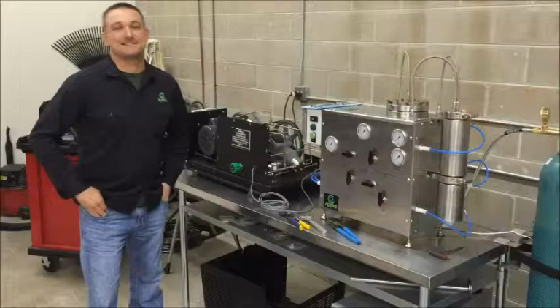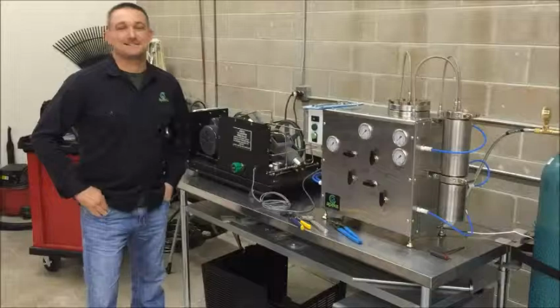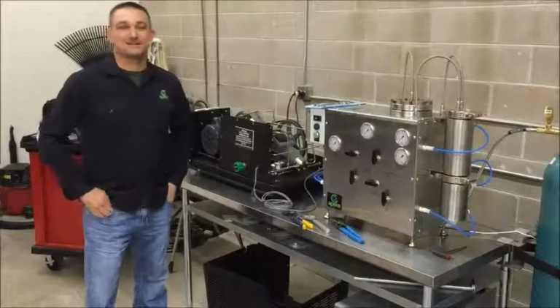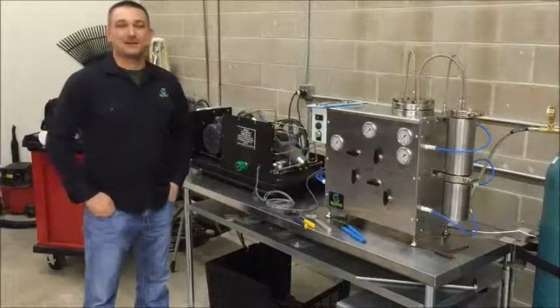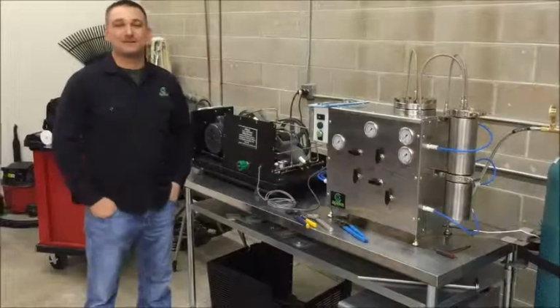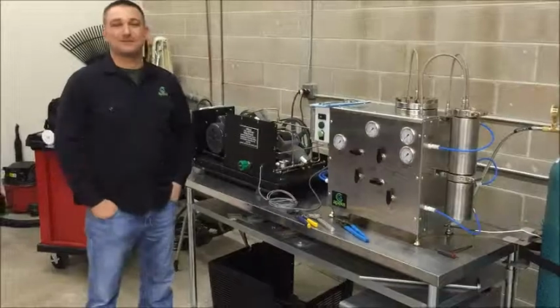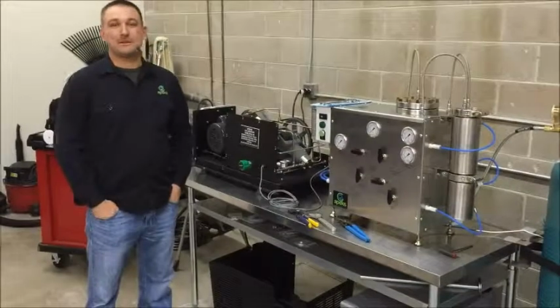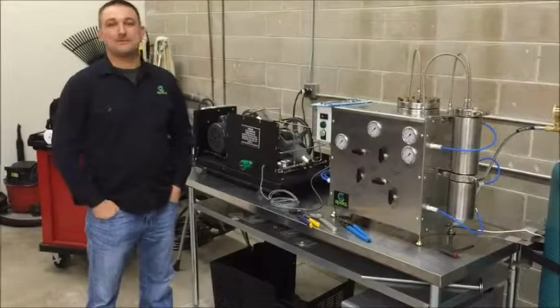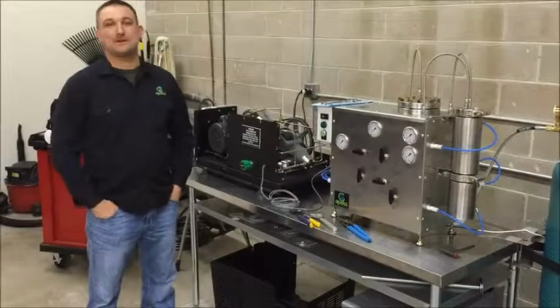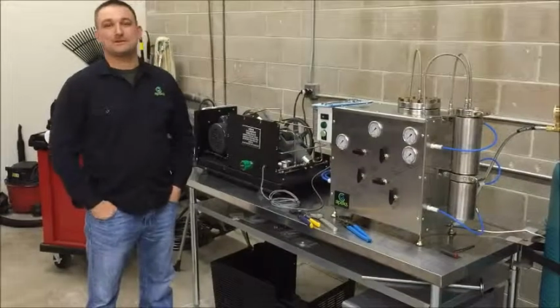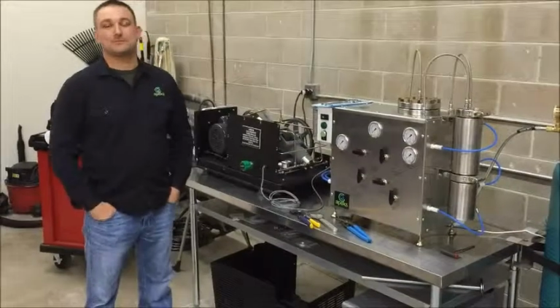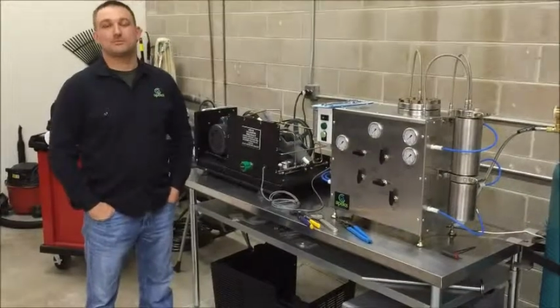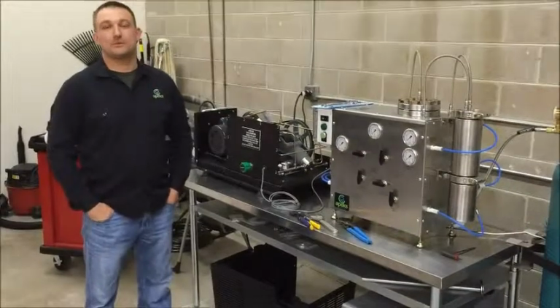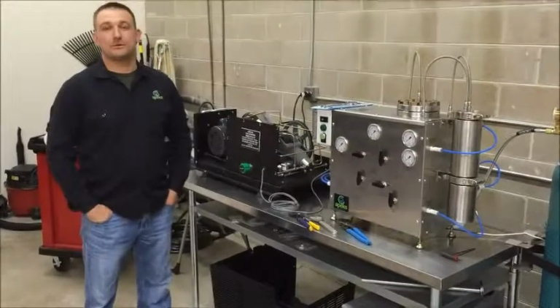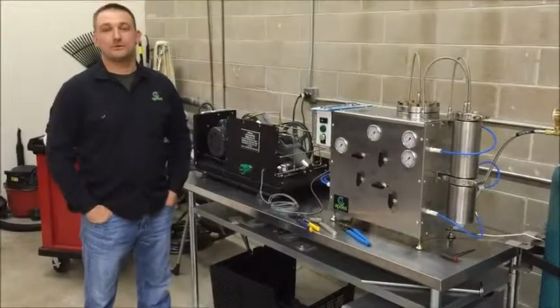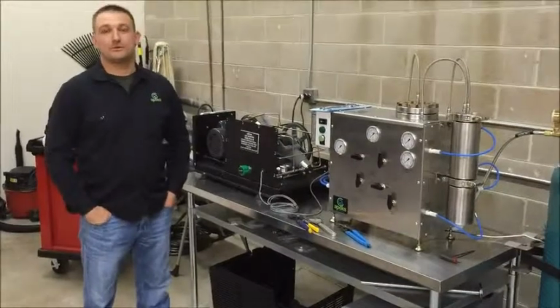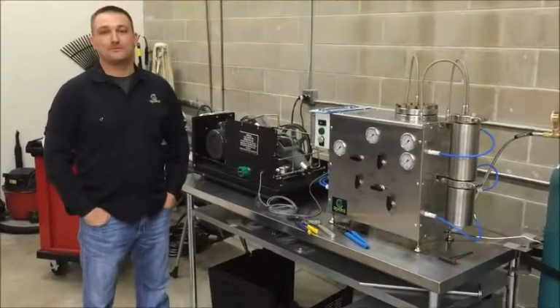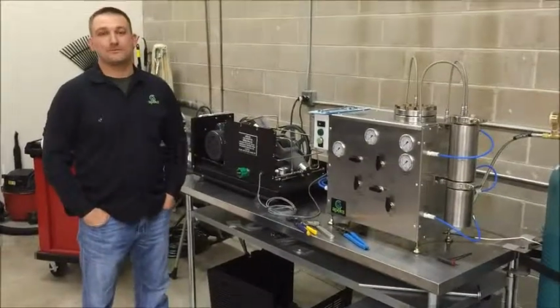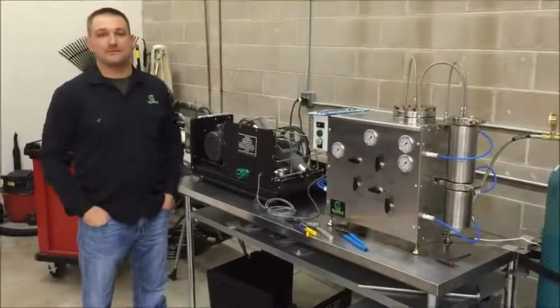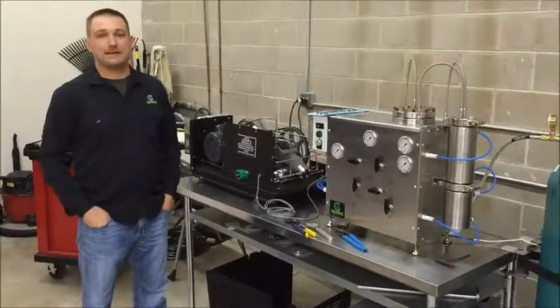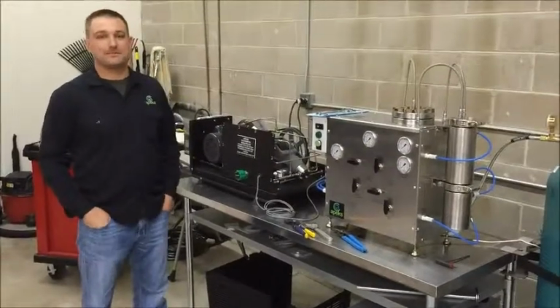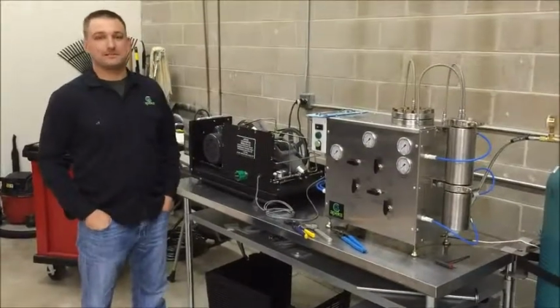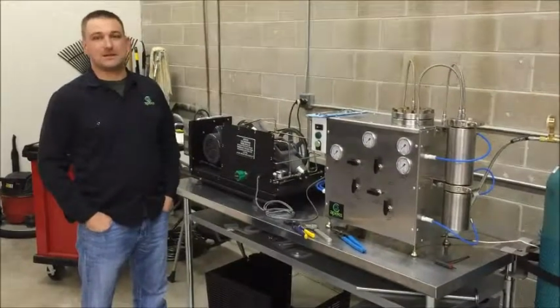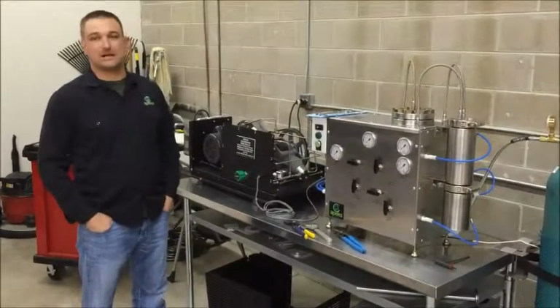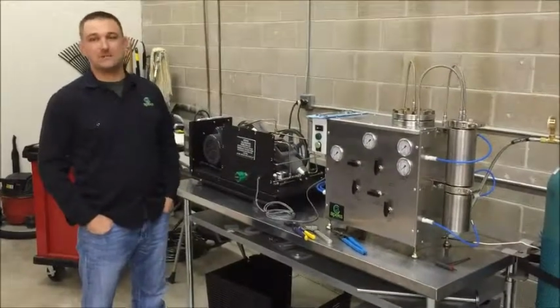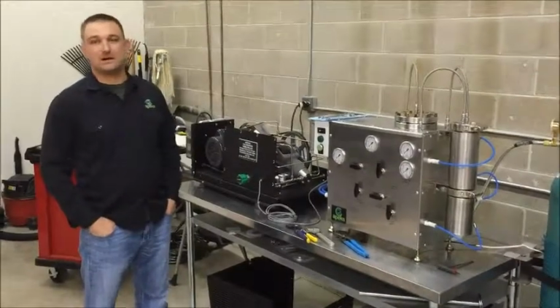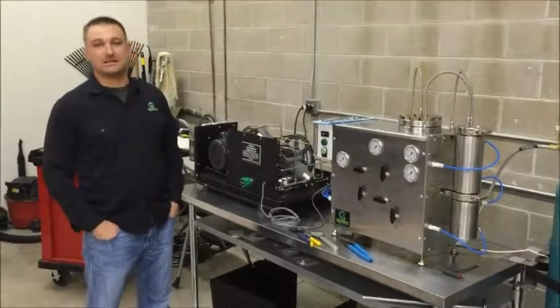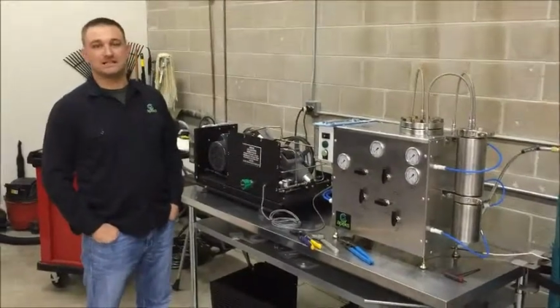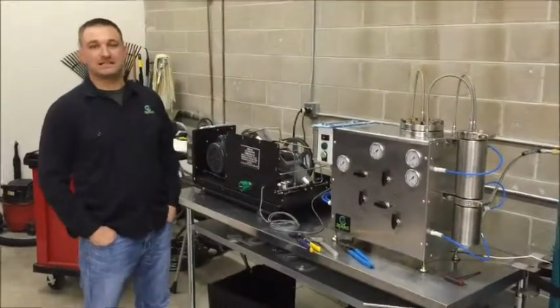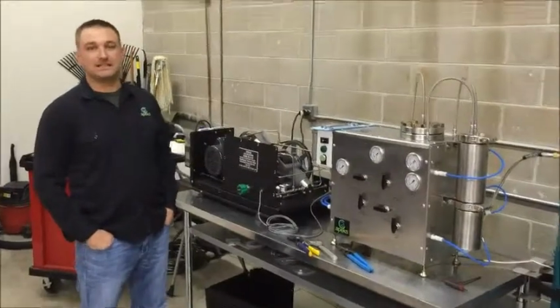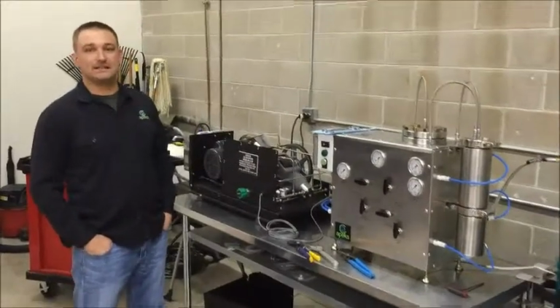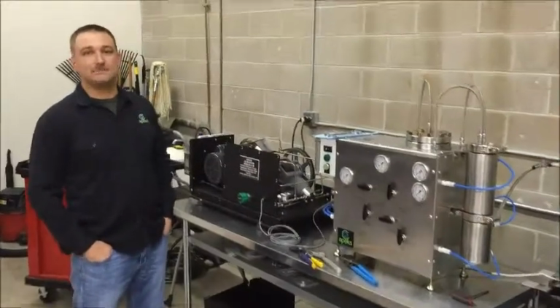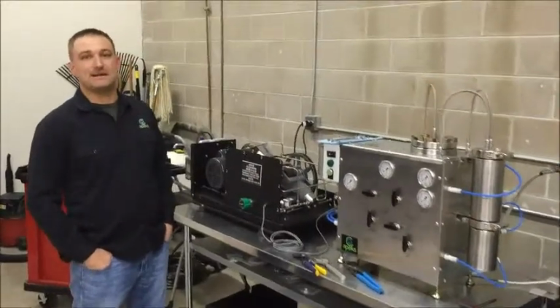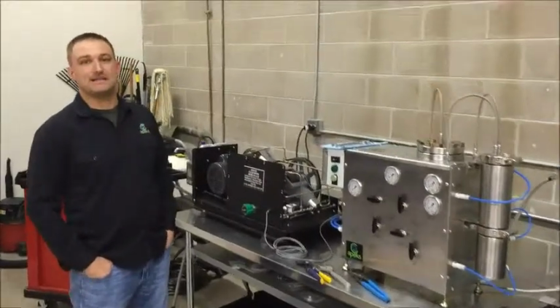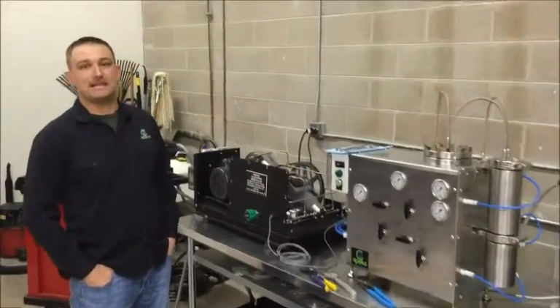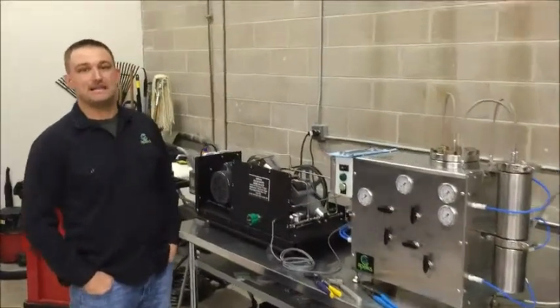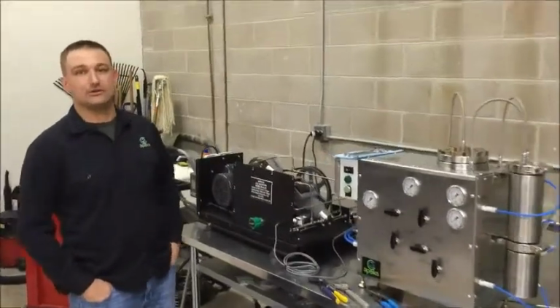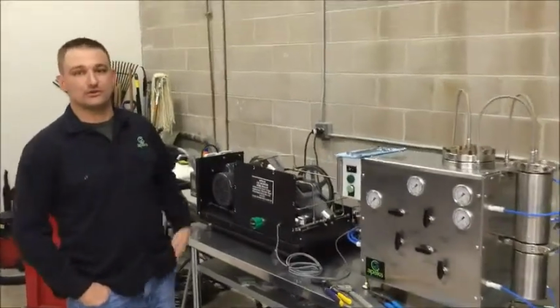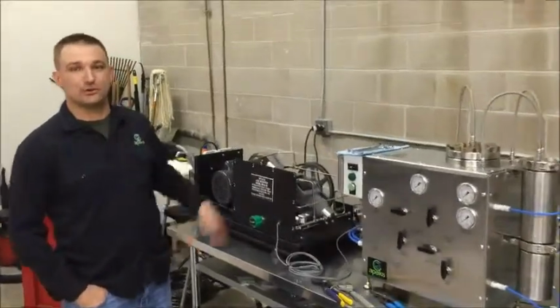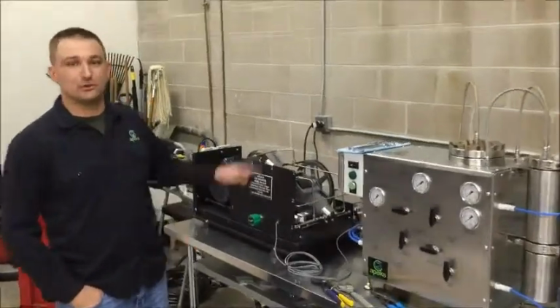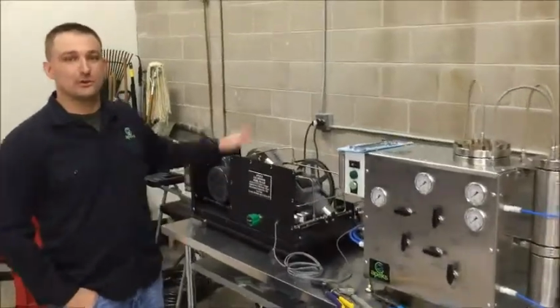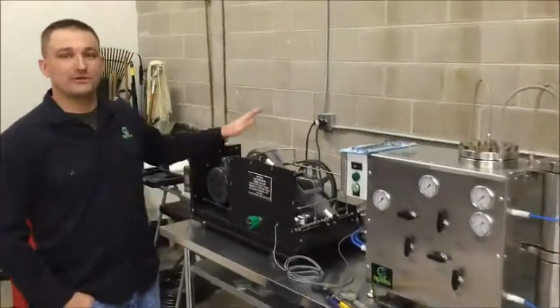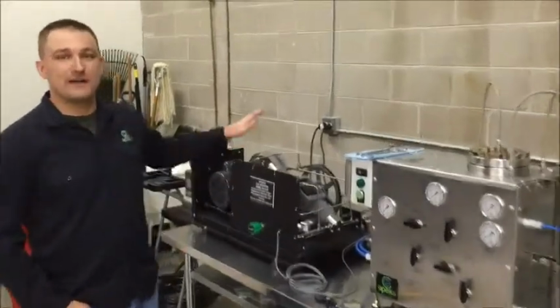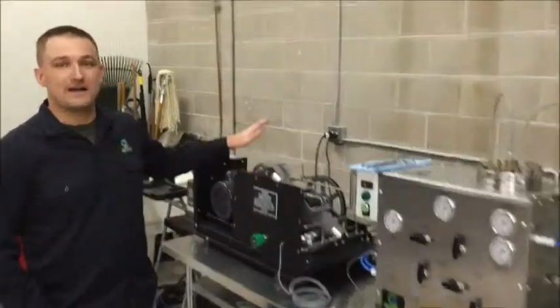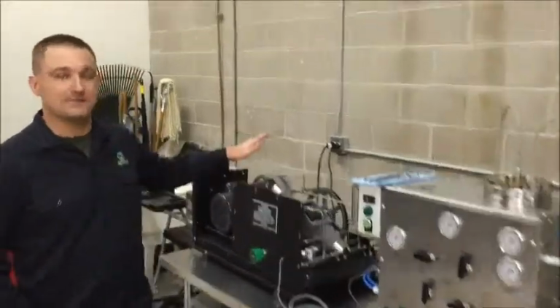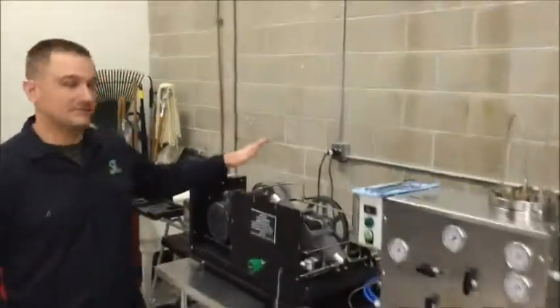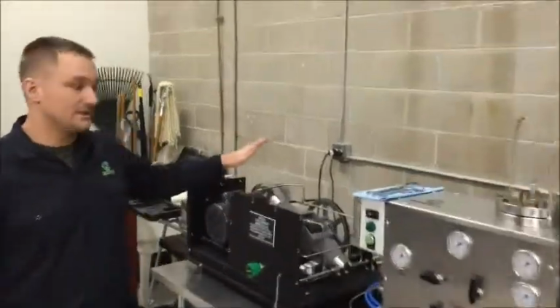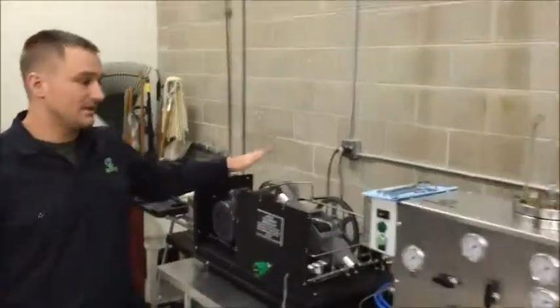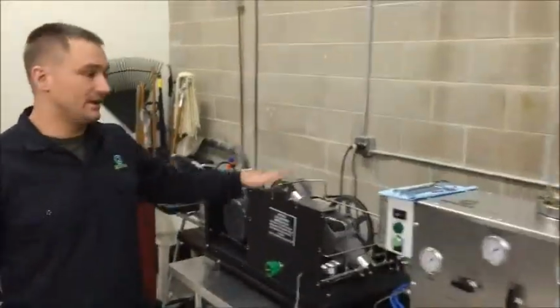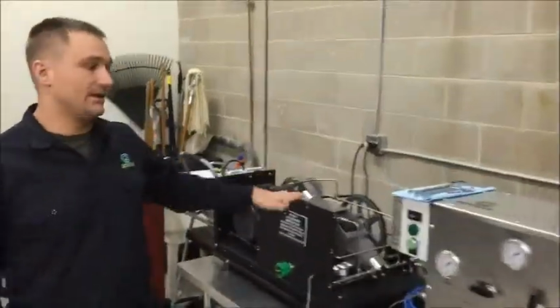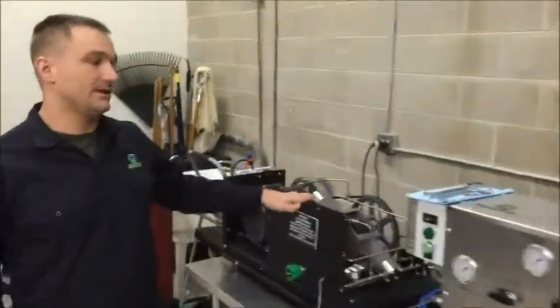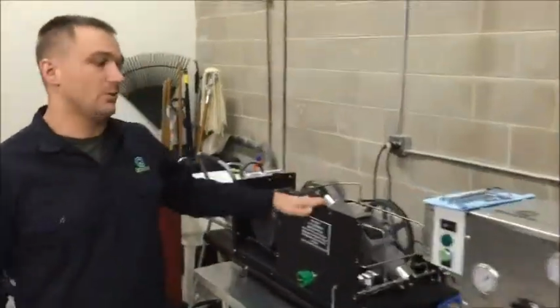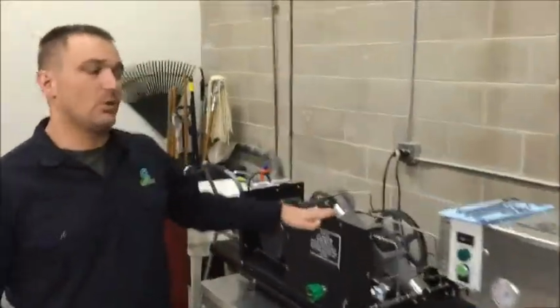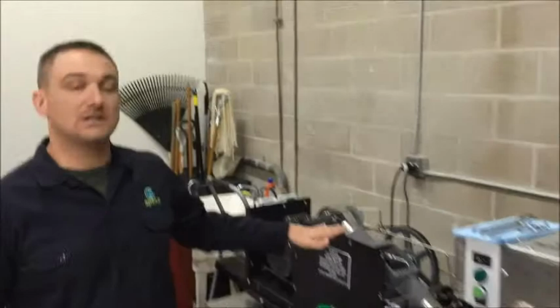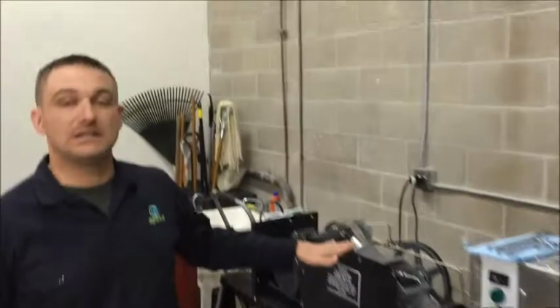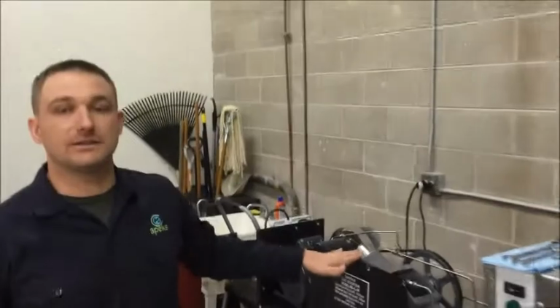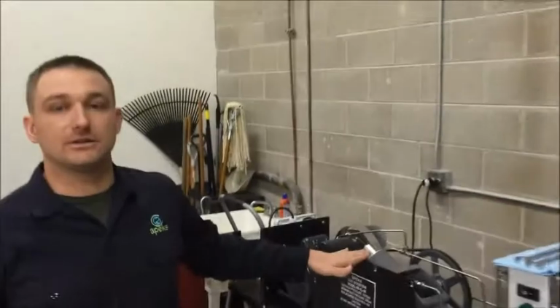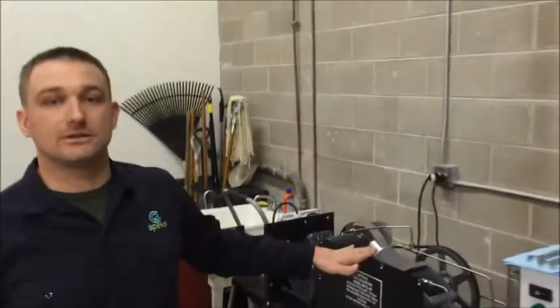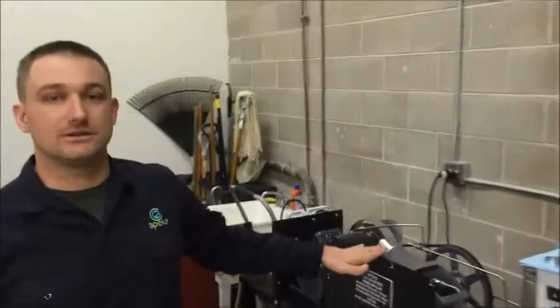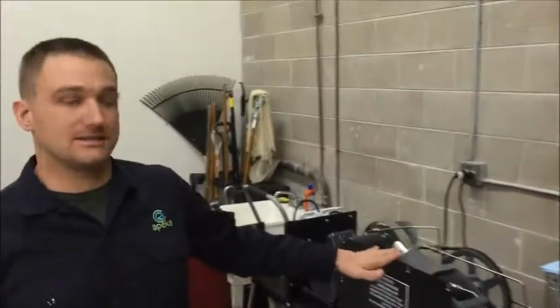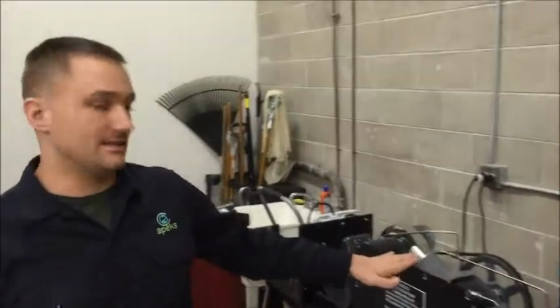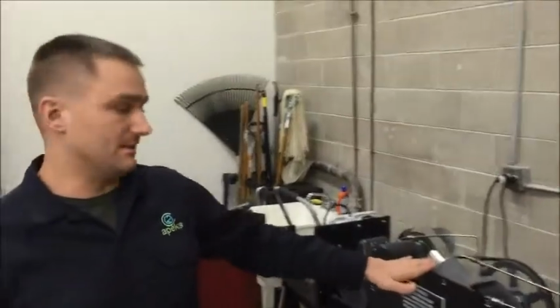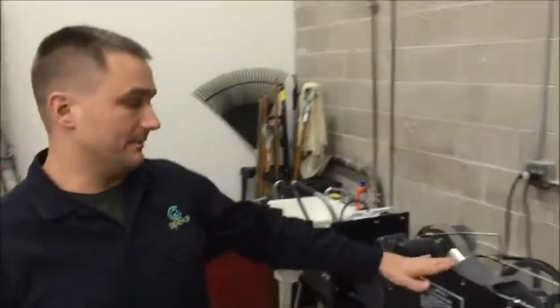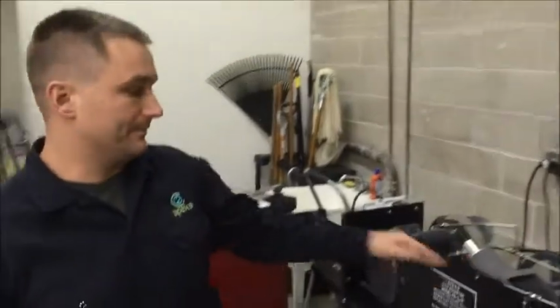This is Craig from Apex Supercritical. Today I'm going to talk about cleaning and maintaining your solenoid valves in the 1 liter system.